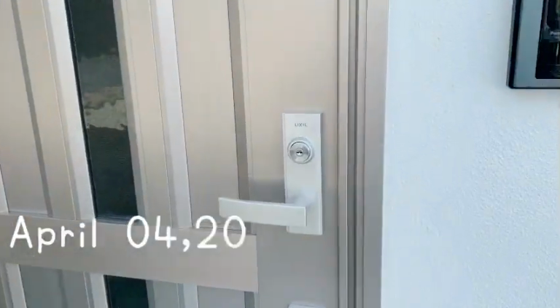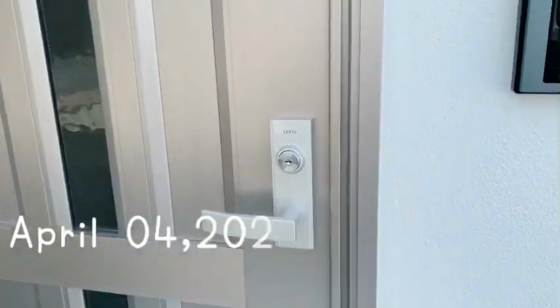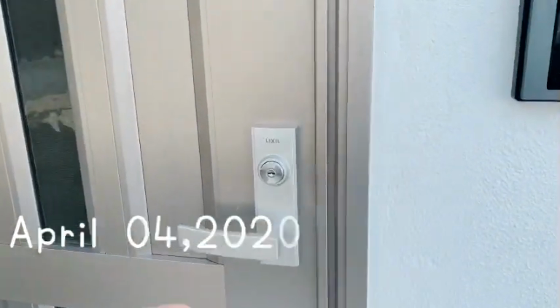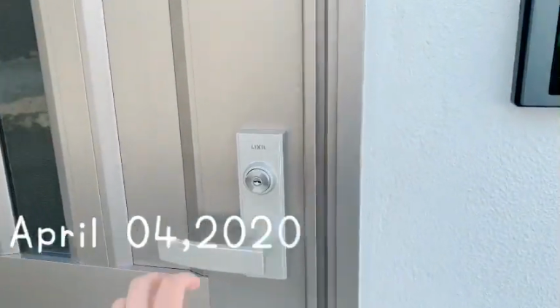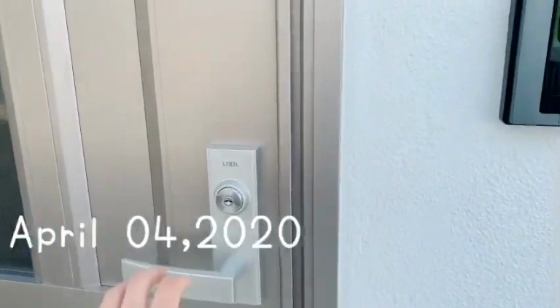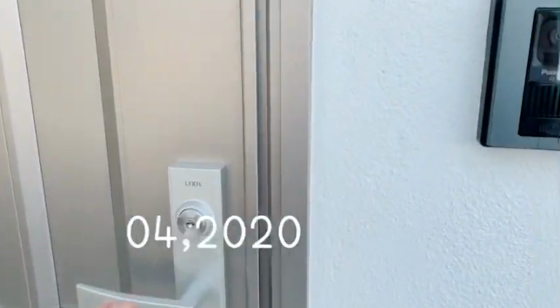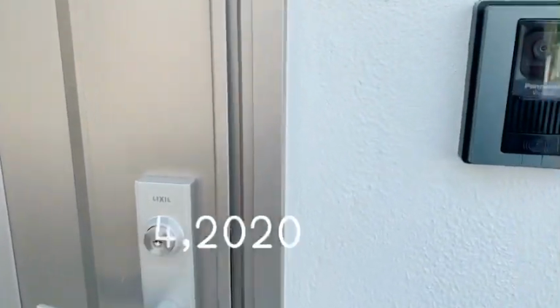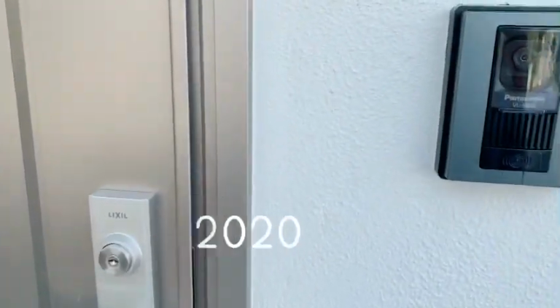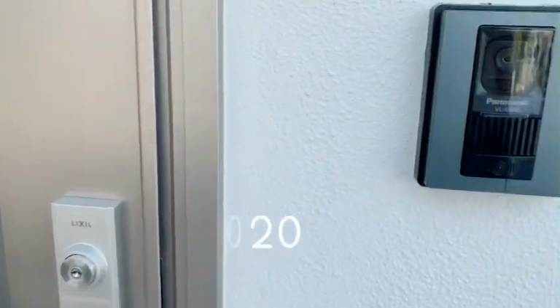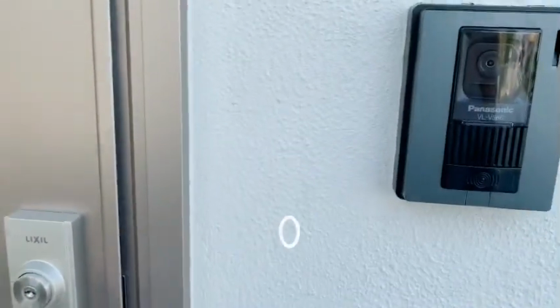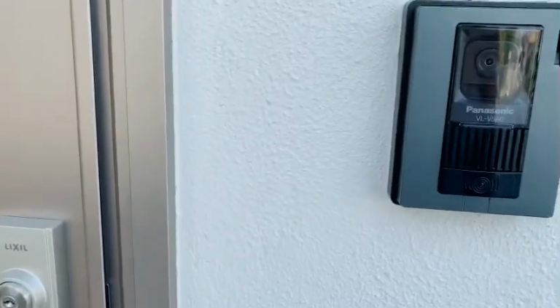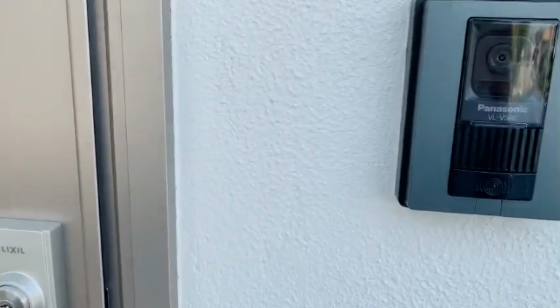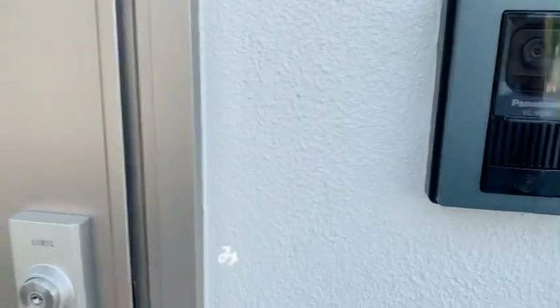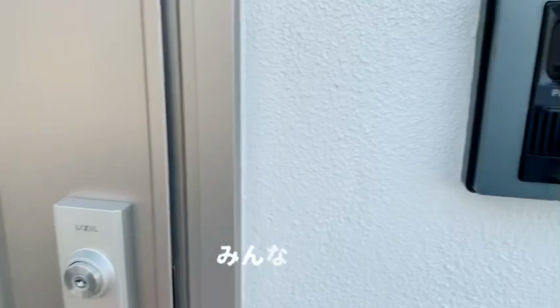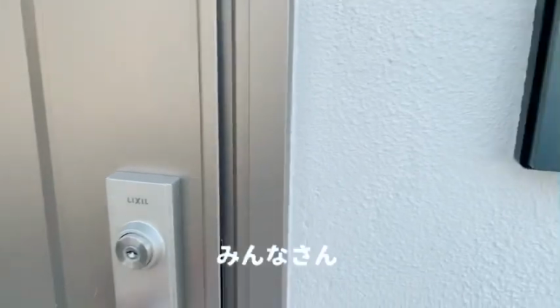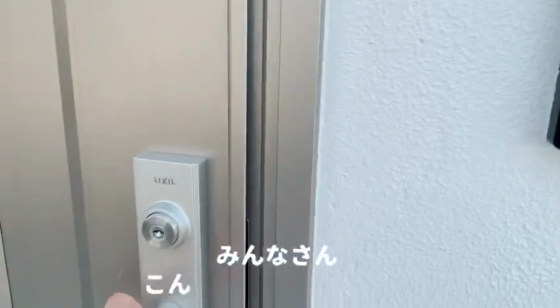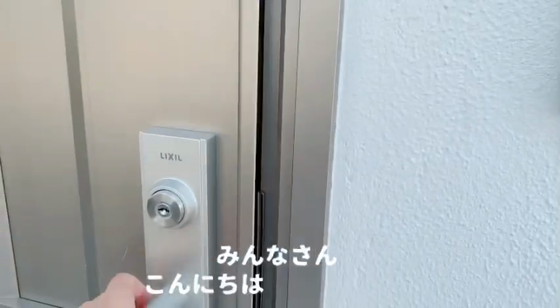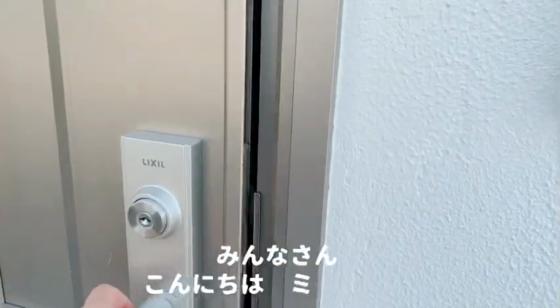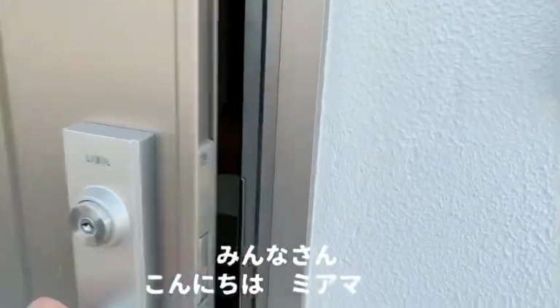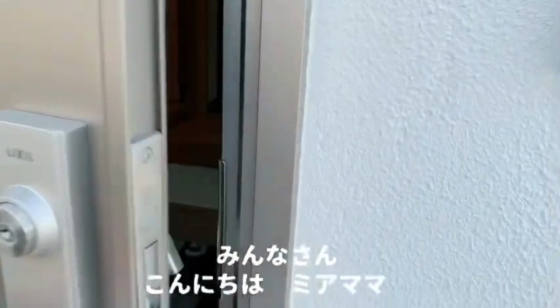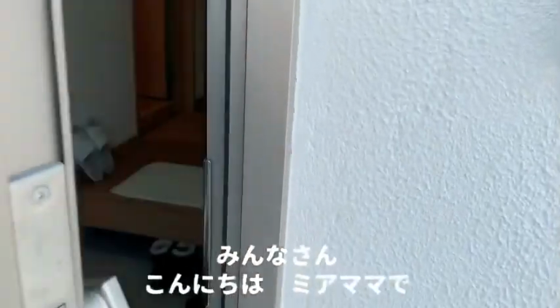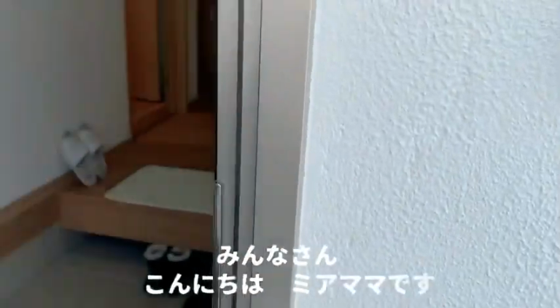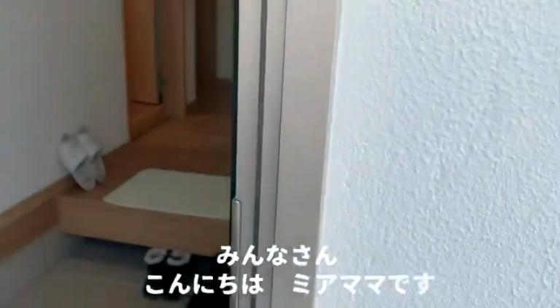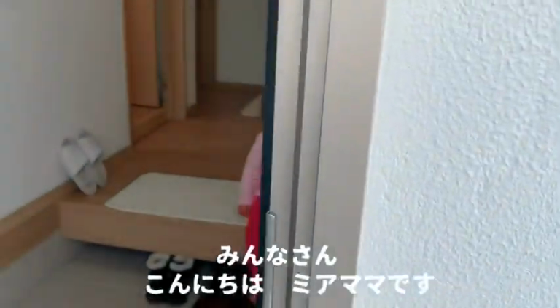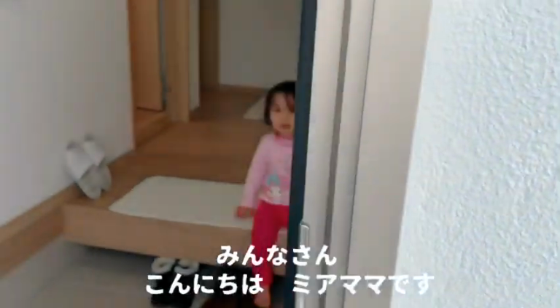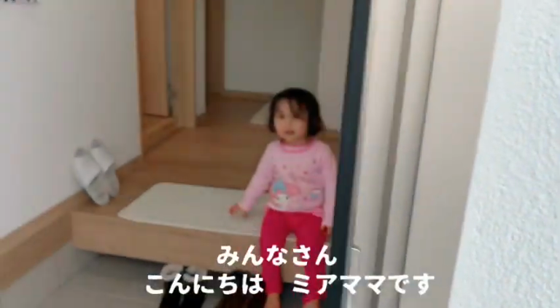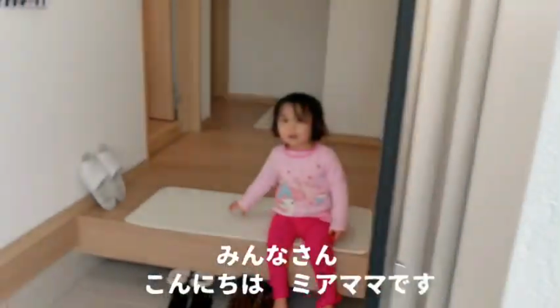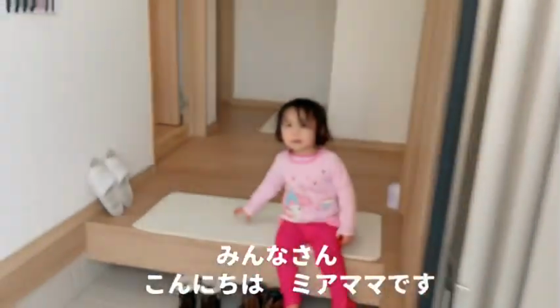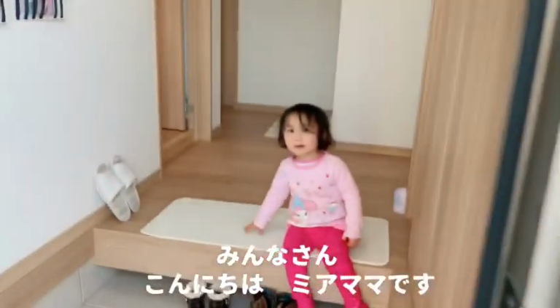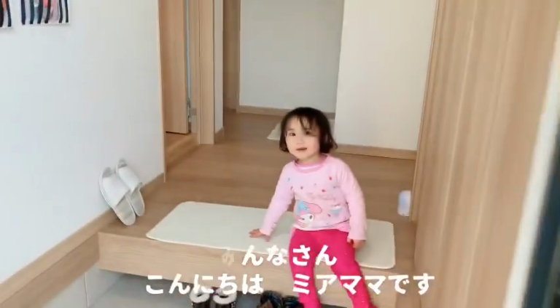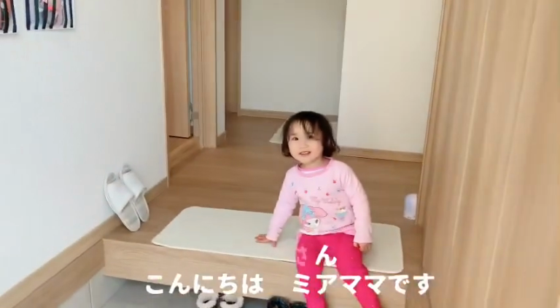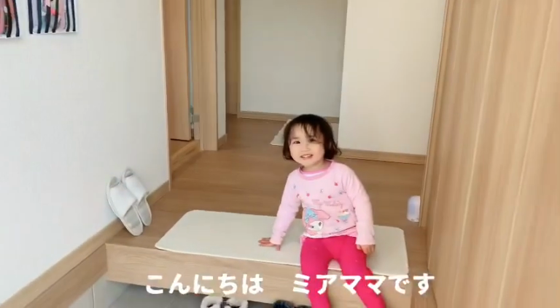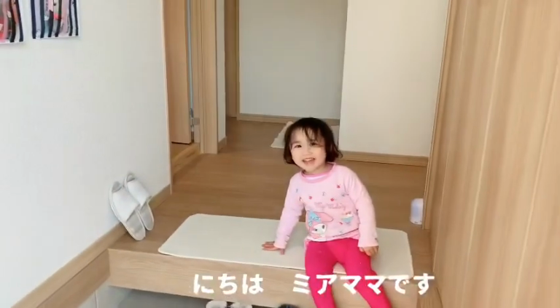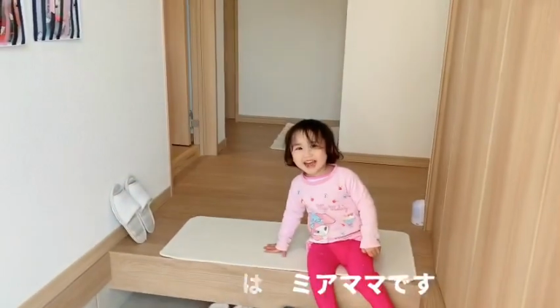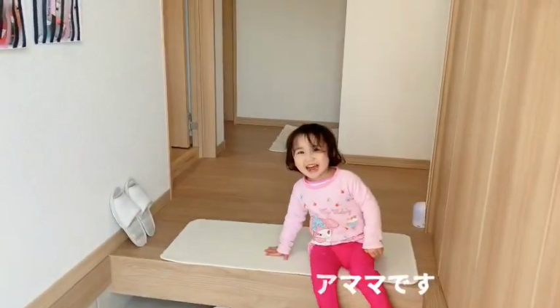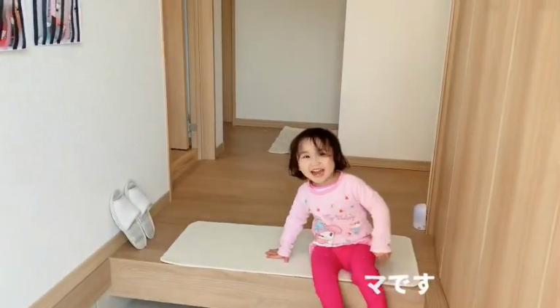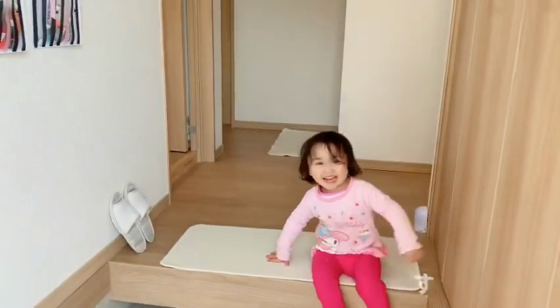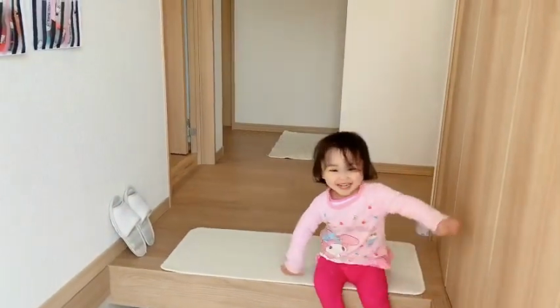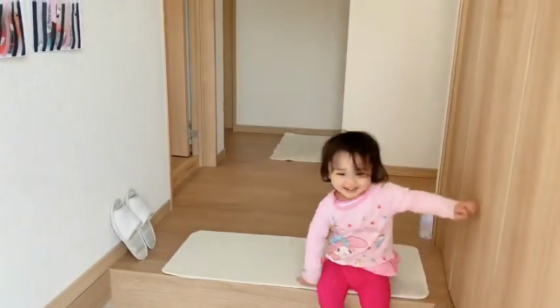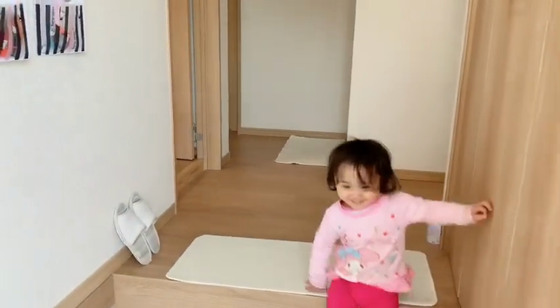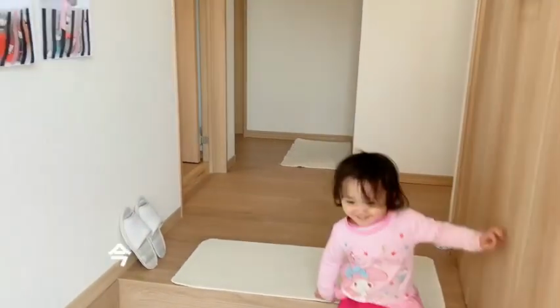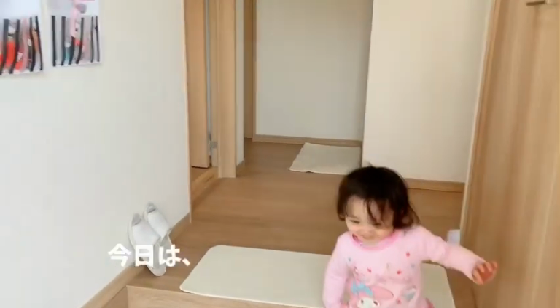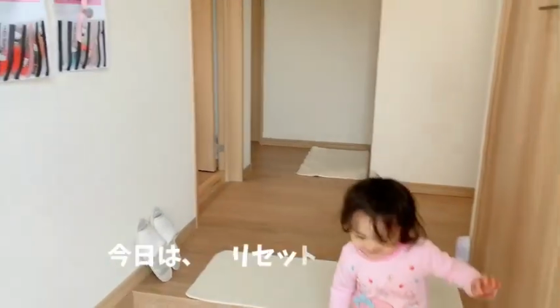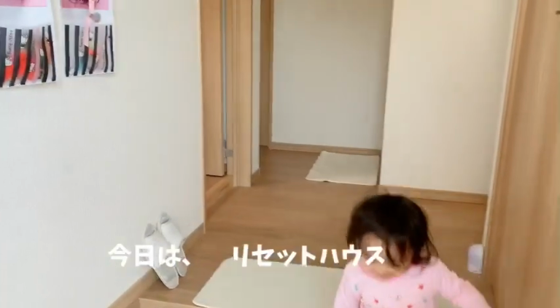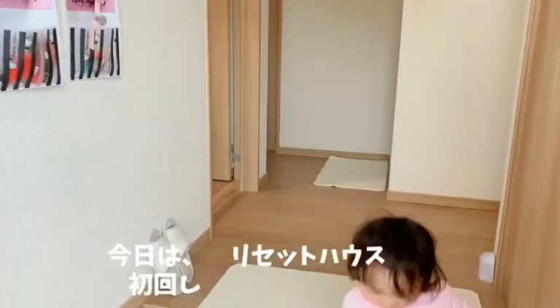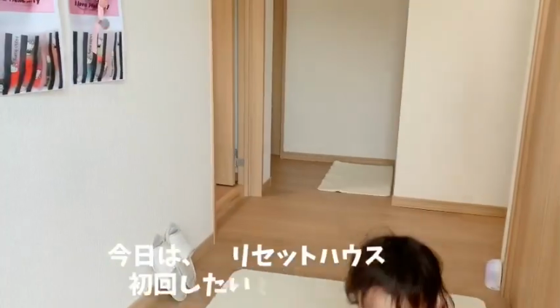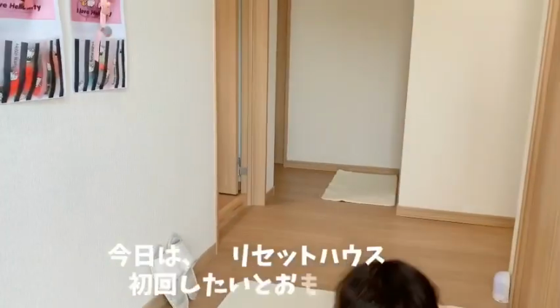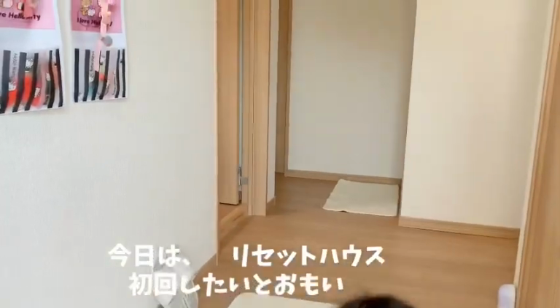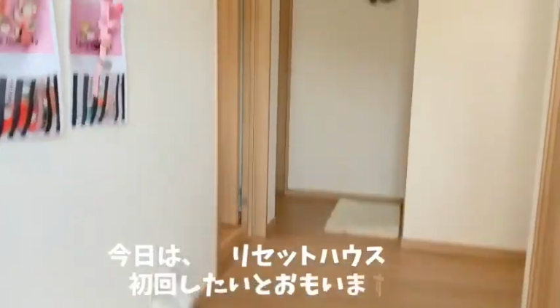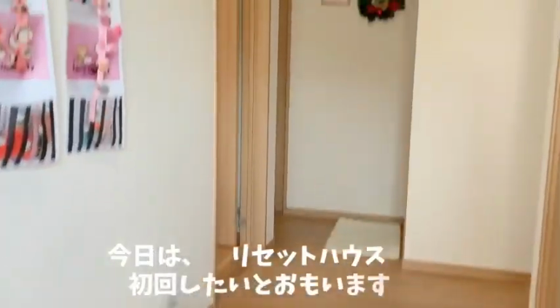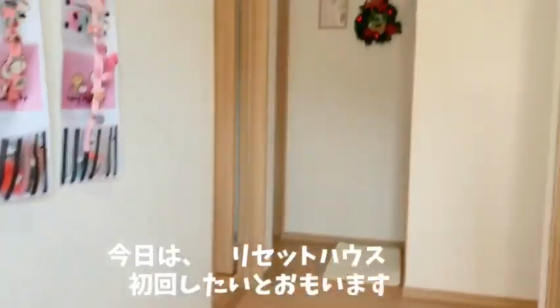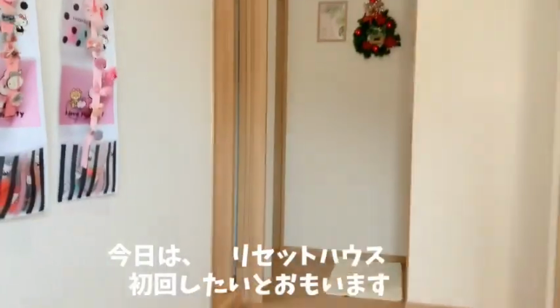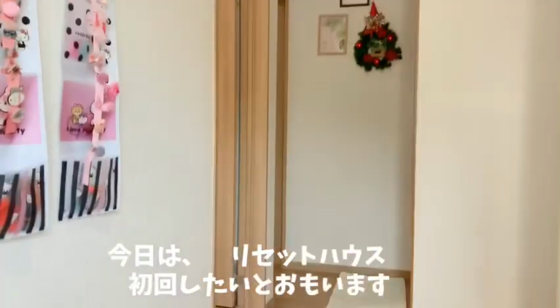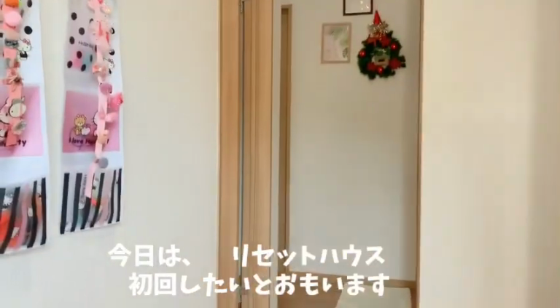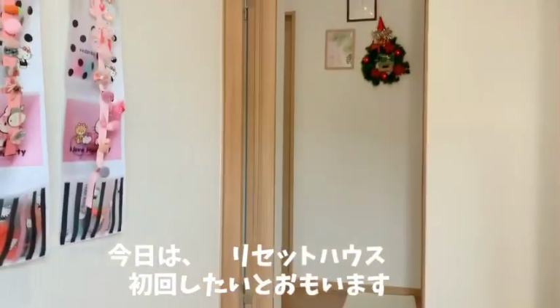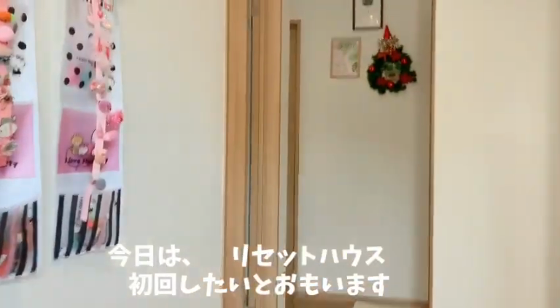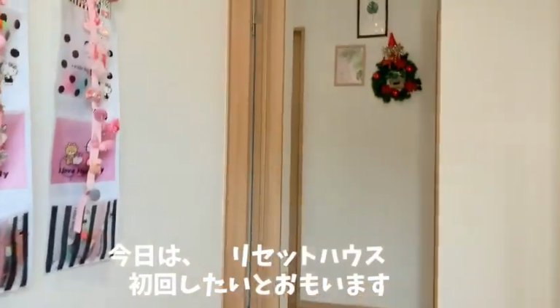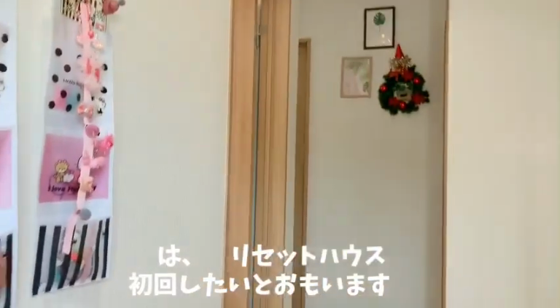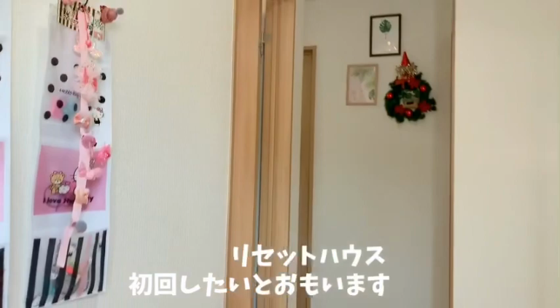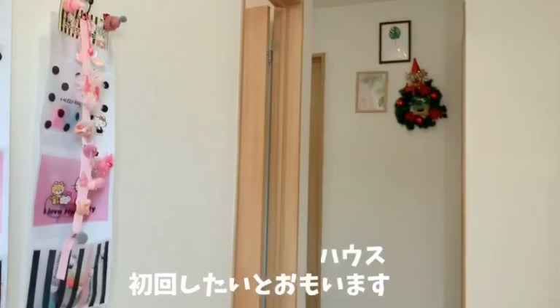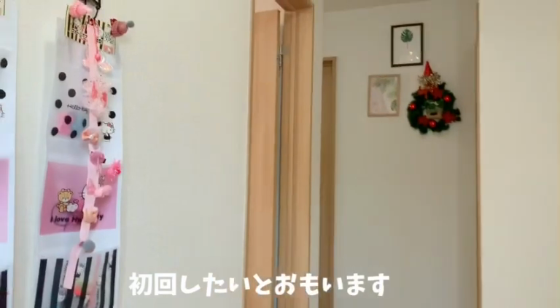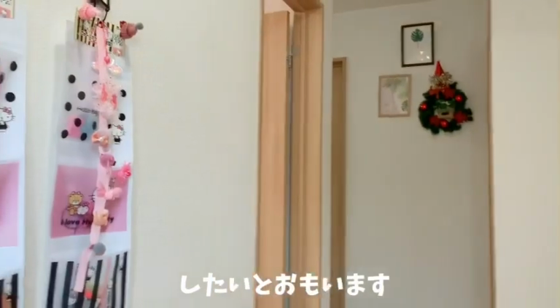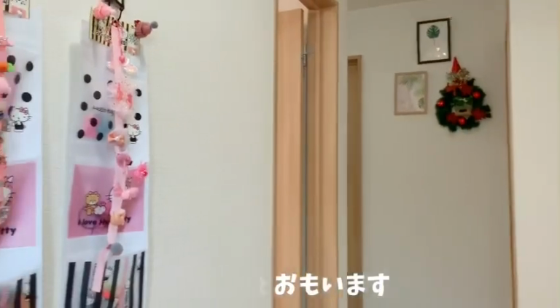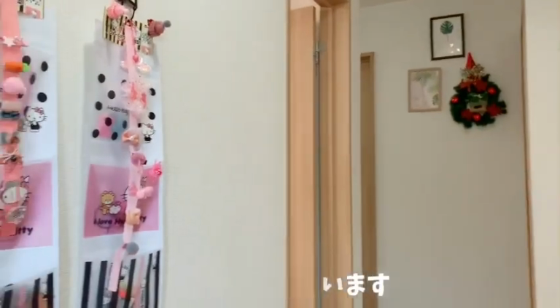Hey guys, welcome back to my channel. It's me, Mia. Finally, makakapag-house tour na tayo! Yay!